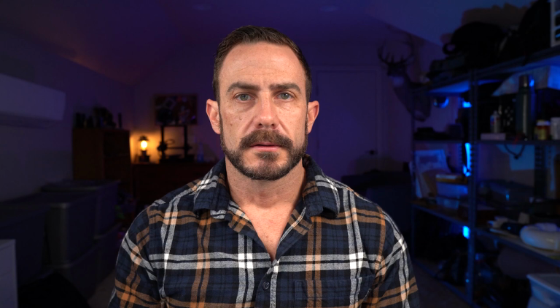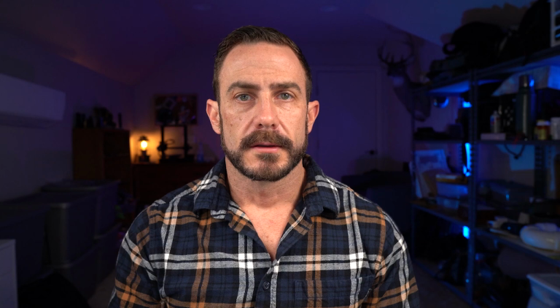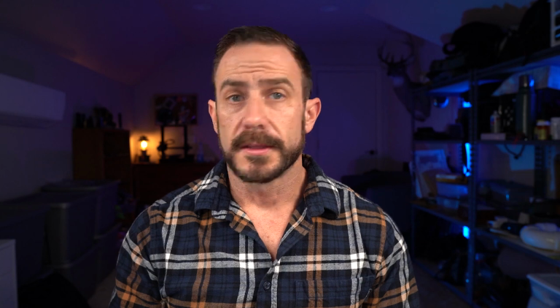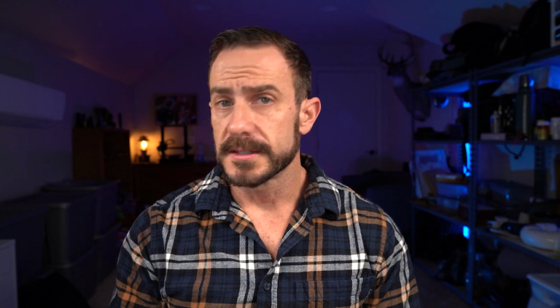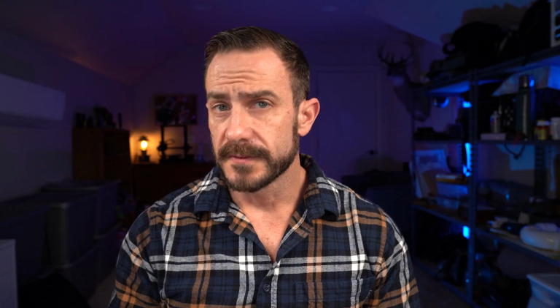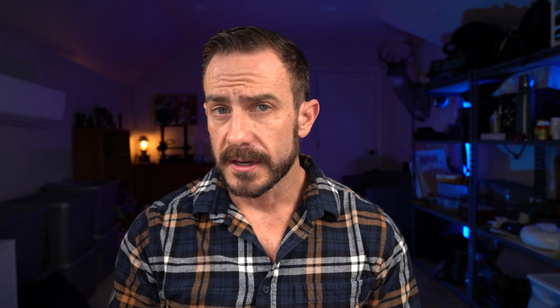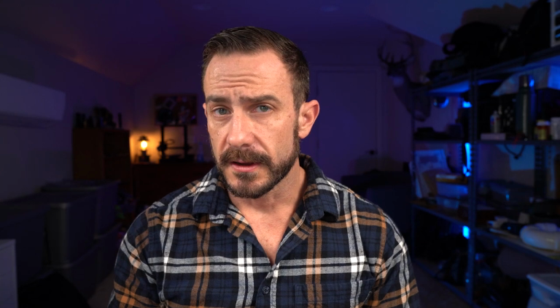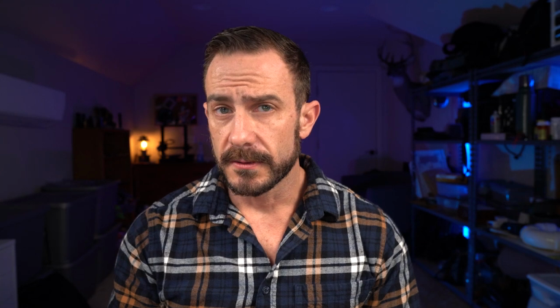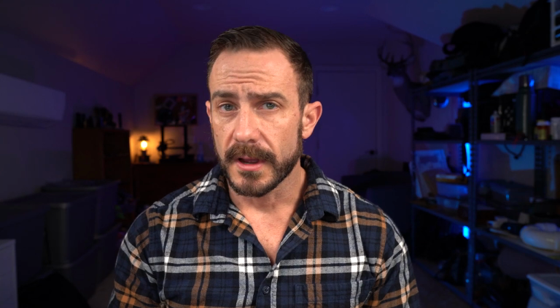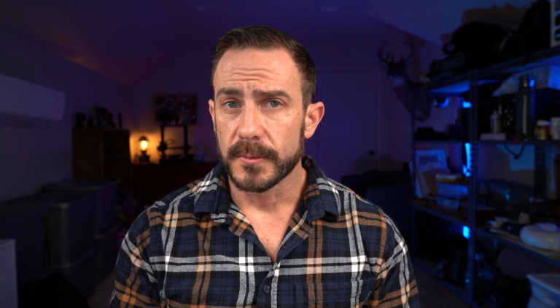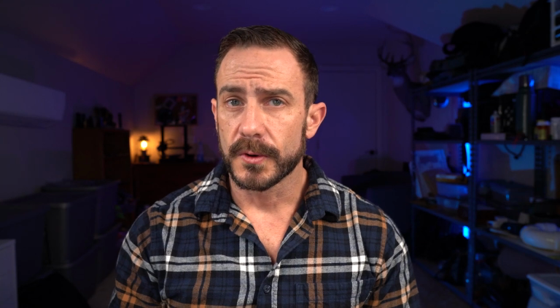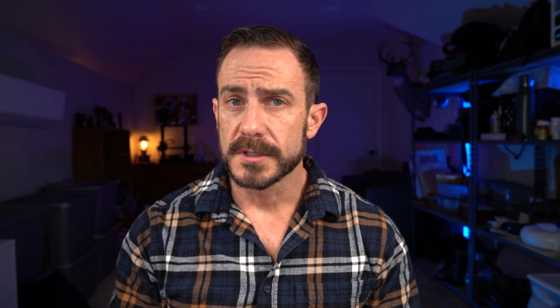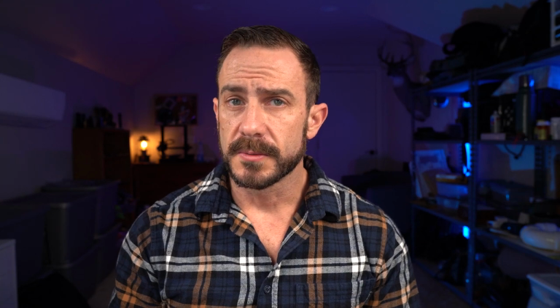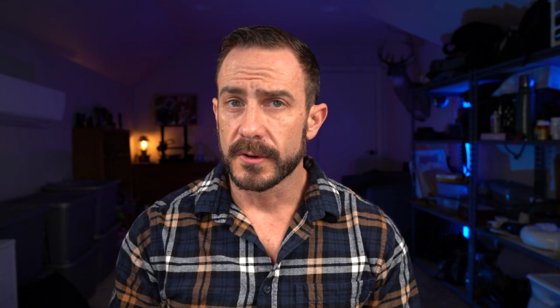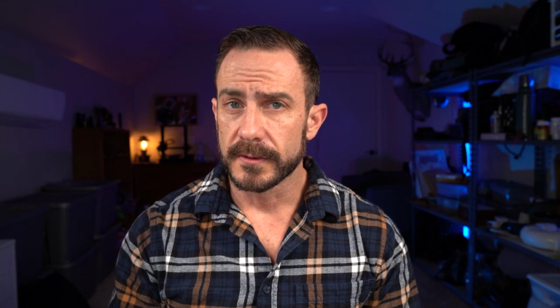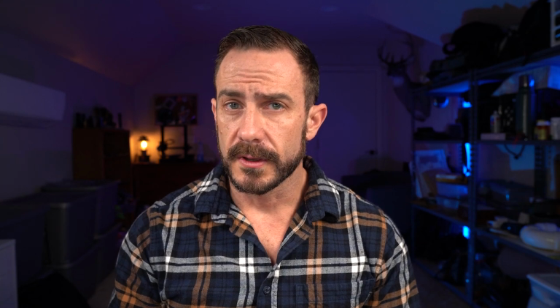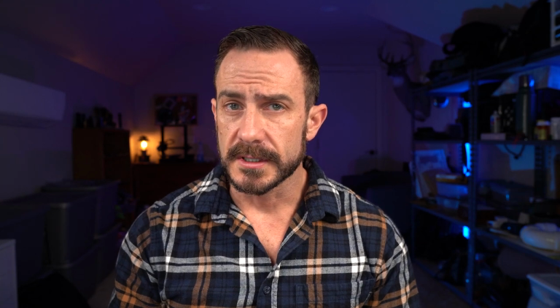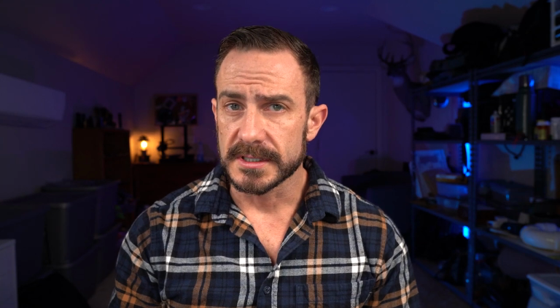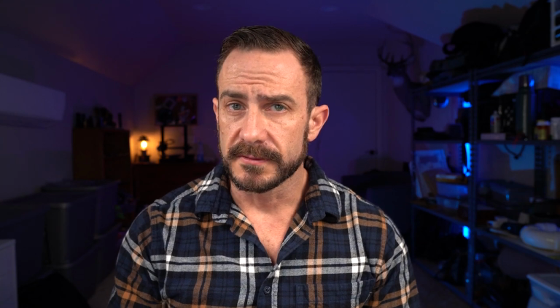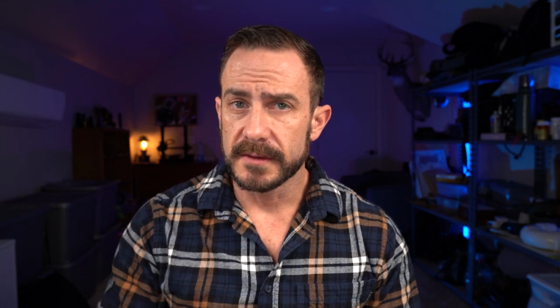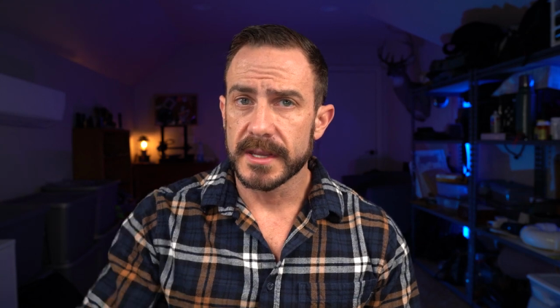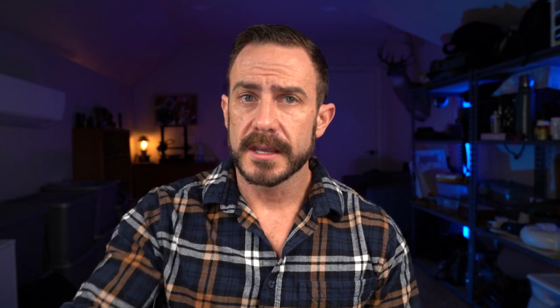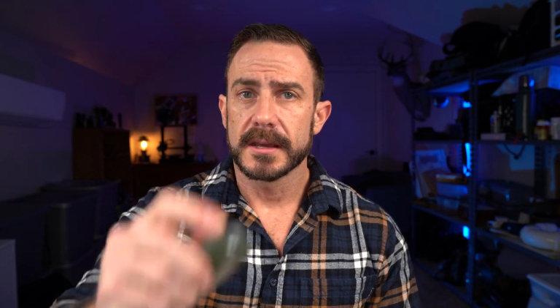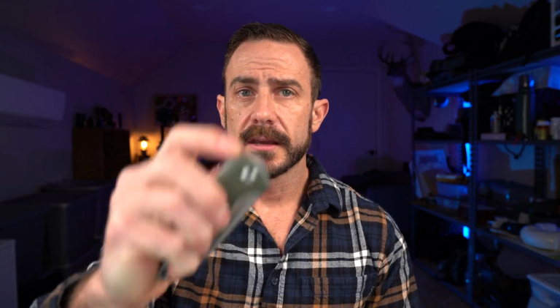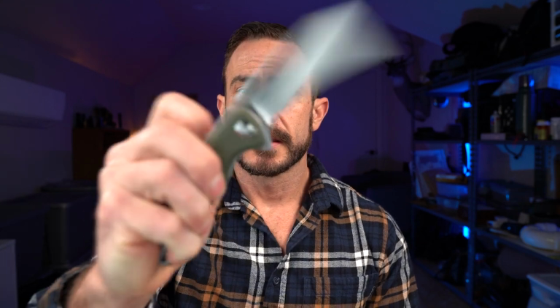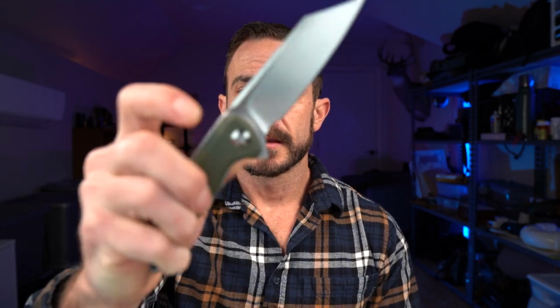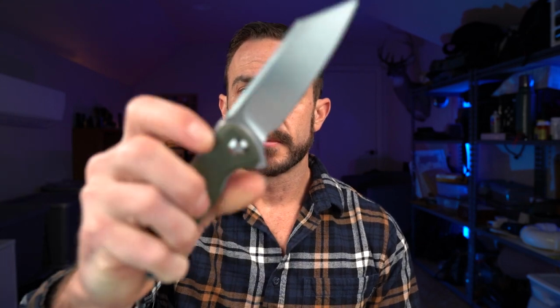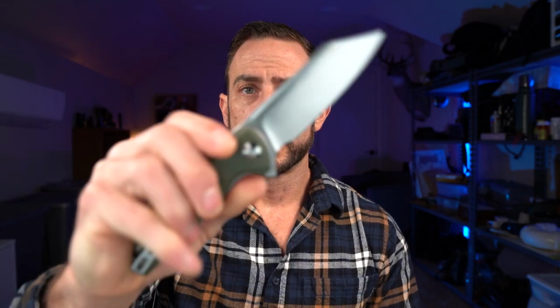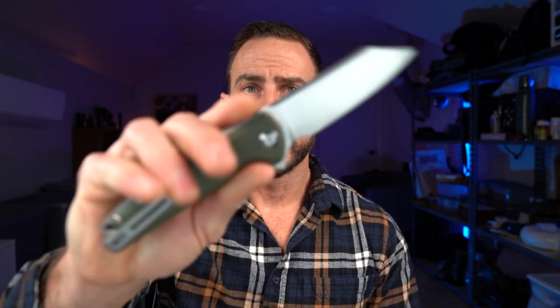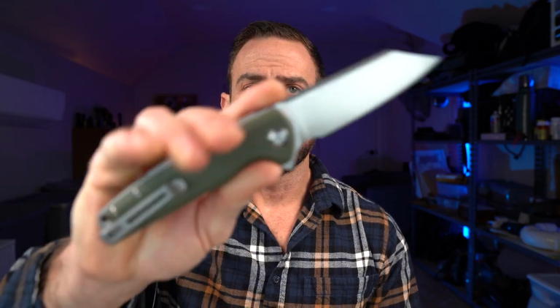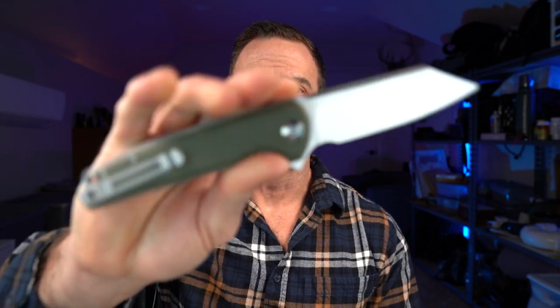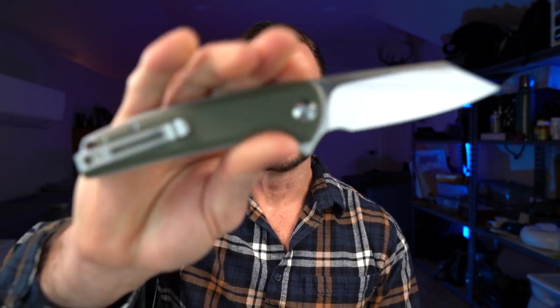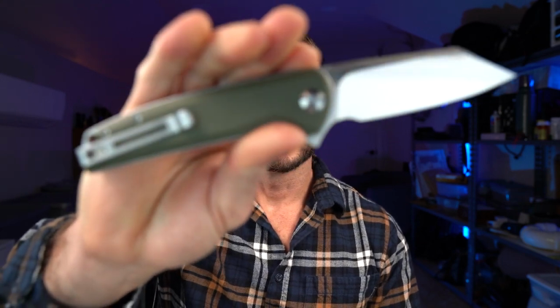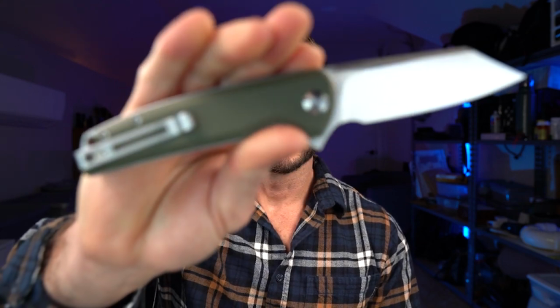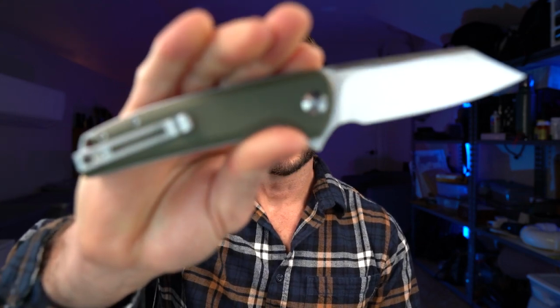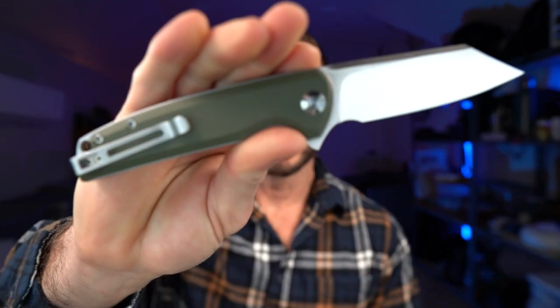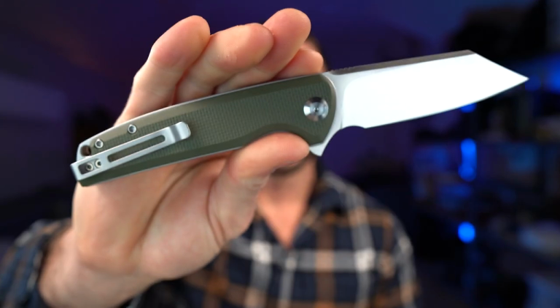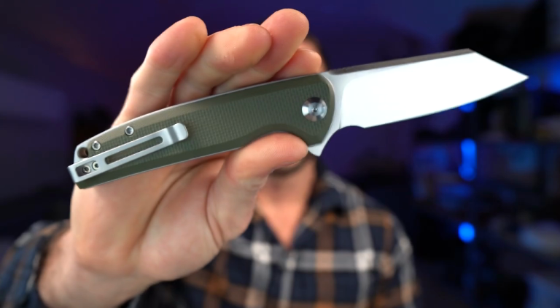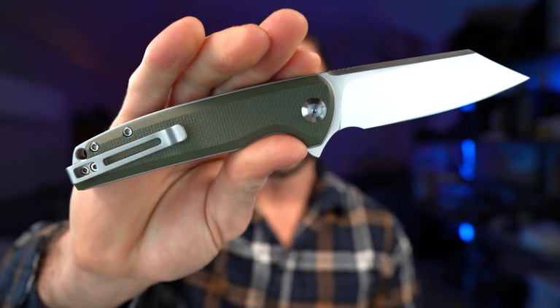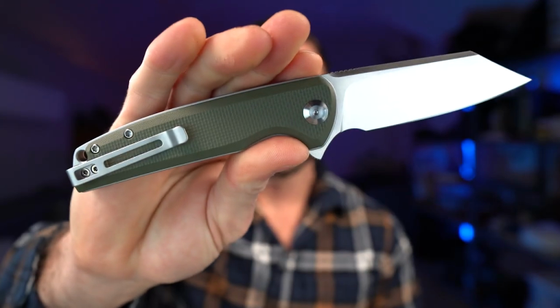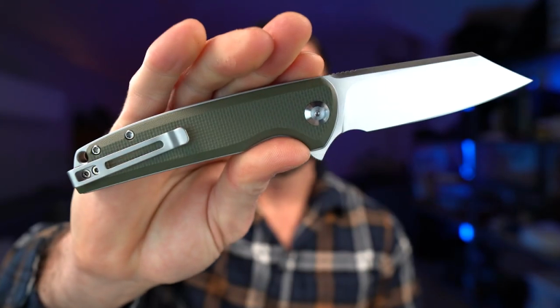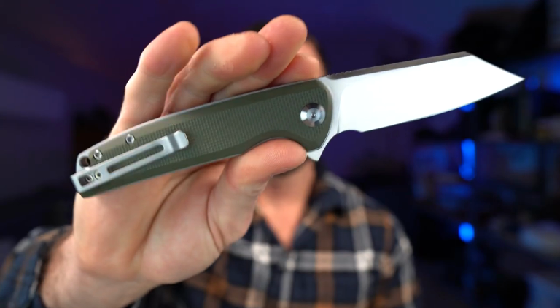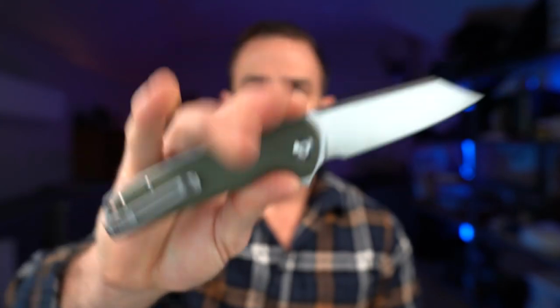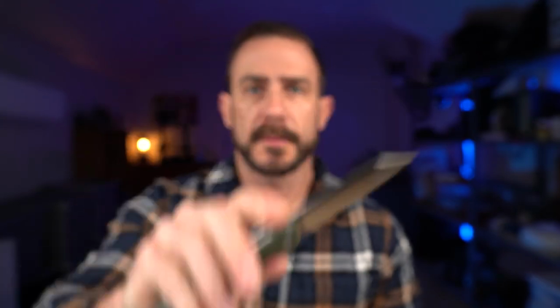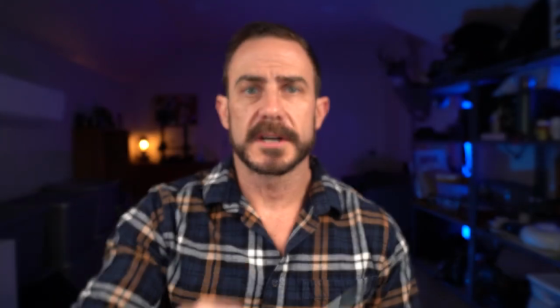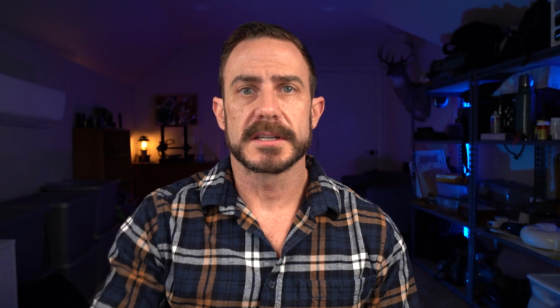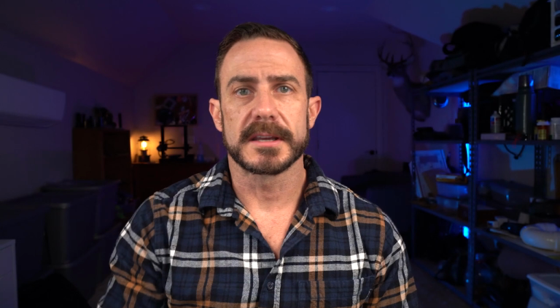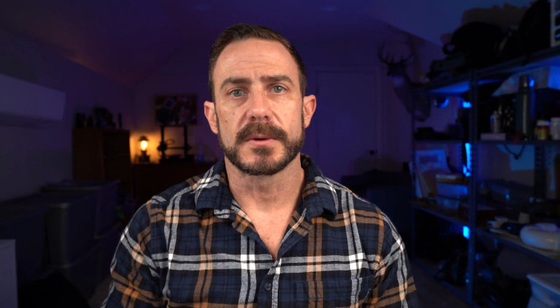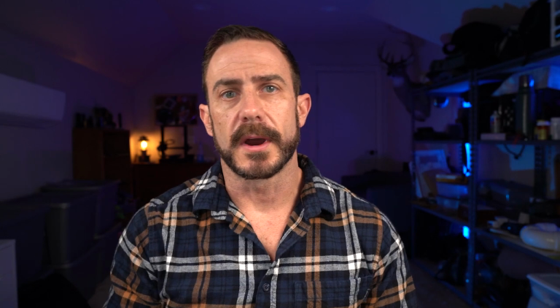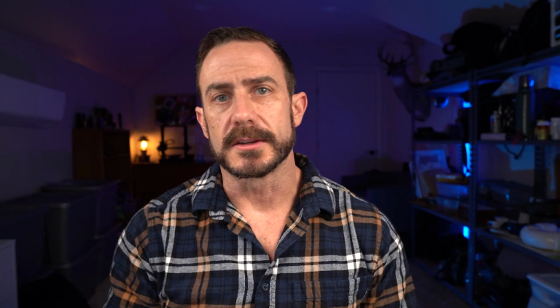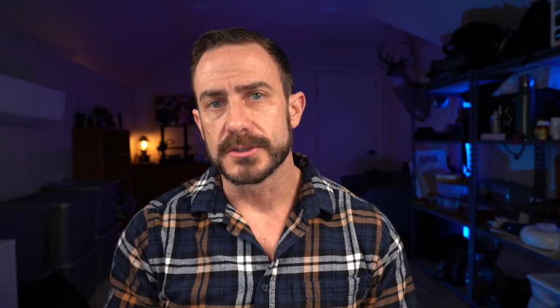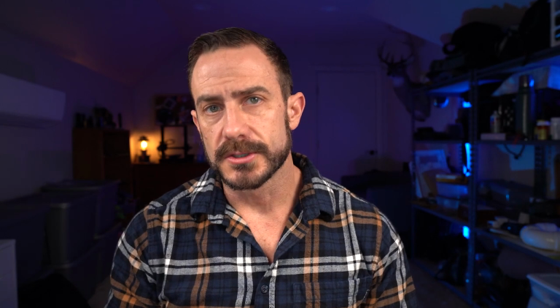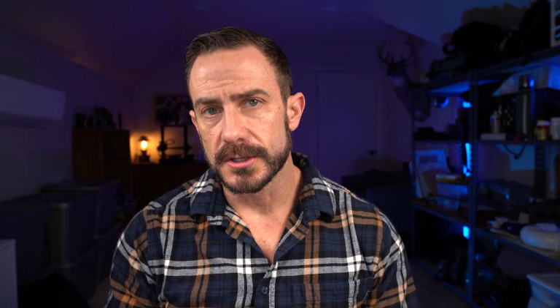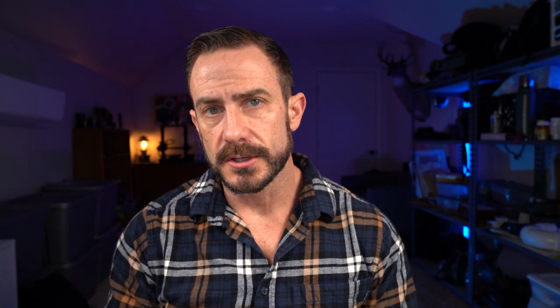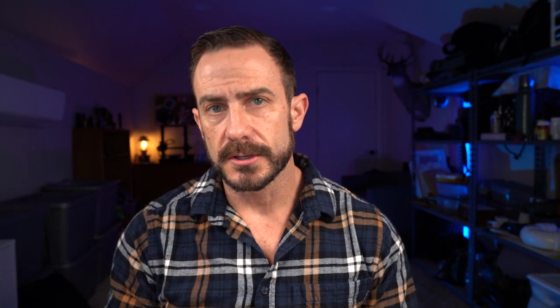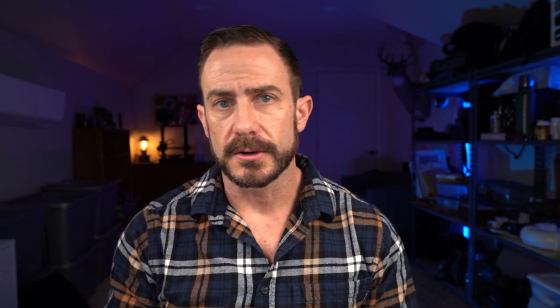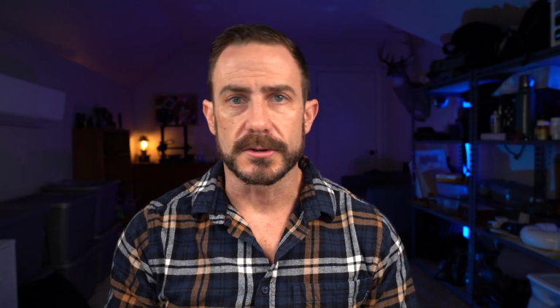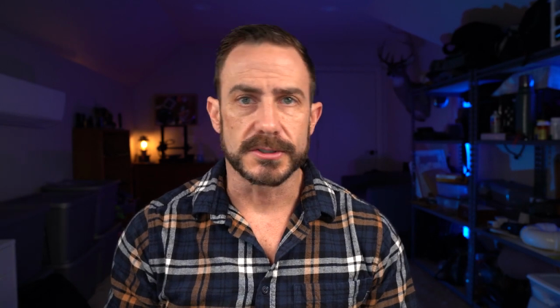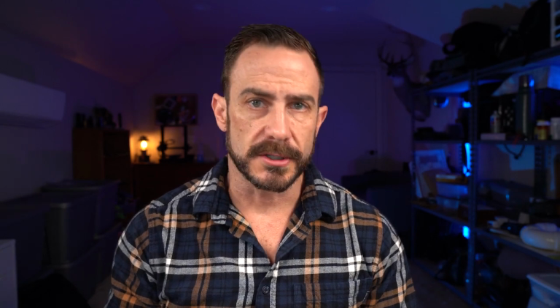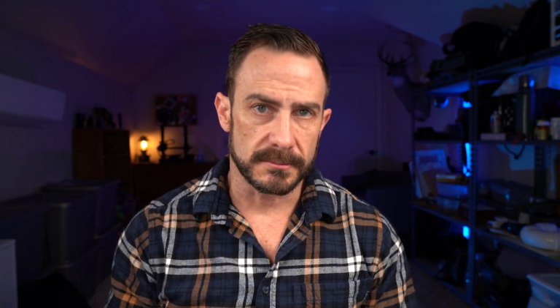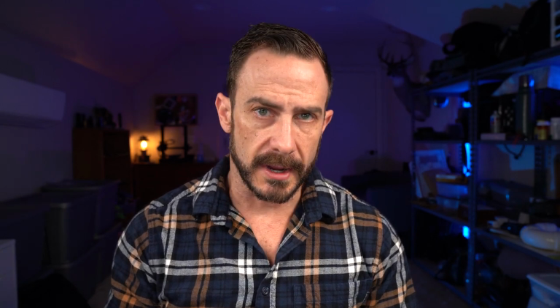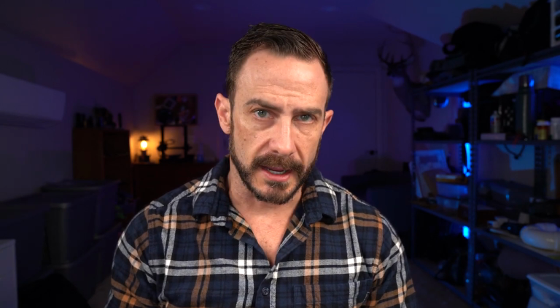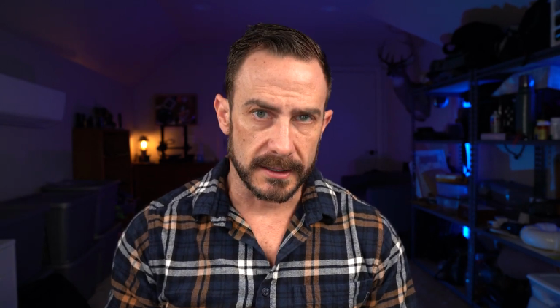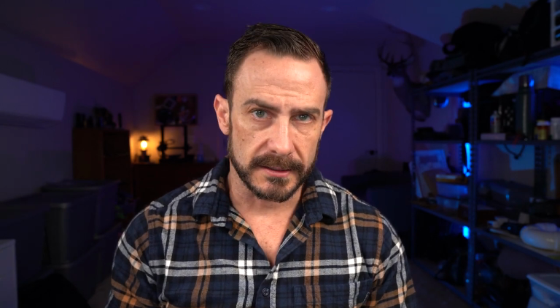In this video, I'm going to be reviewing the Civivi Brigand, and at the end, I'm going to tell you why you should or shouldn't buy it.